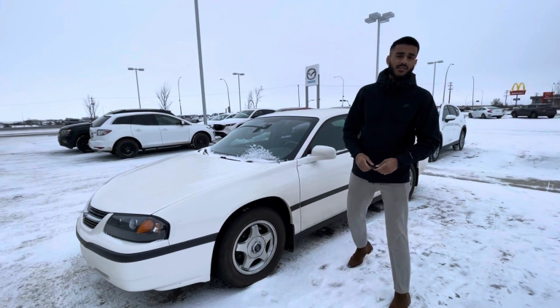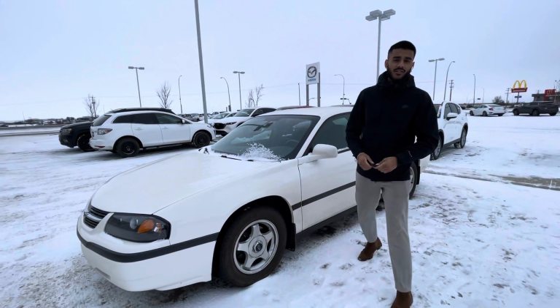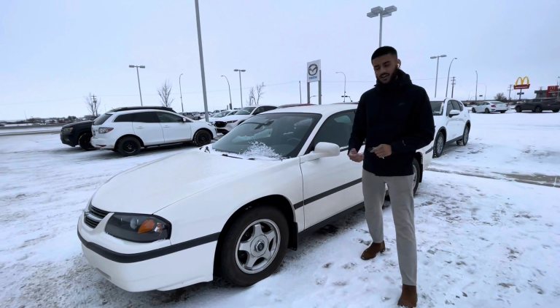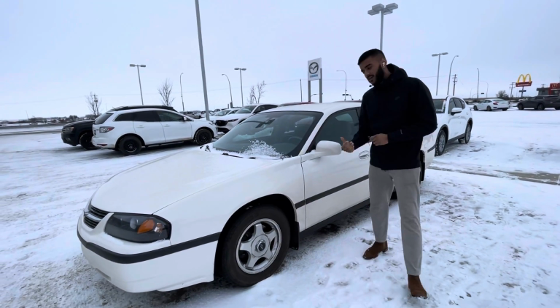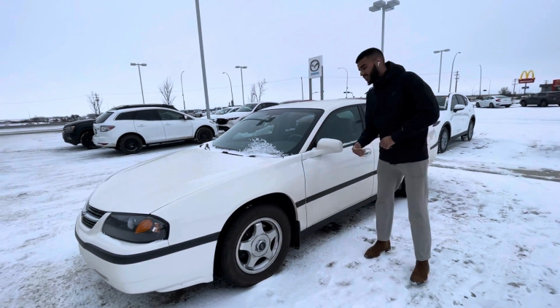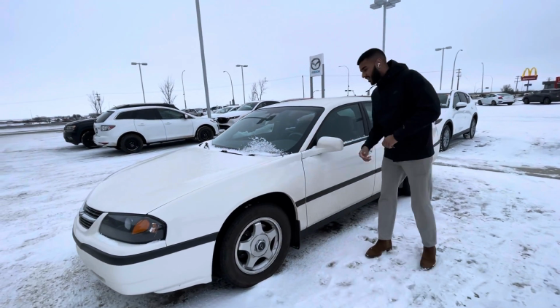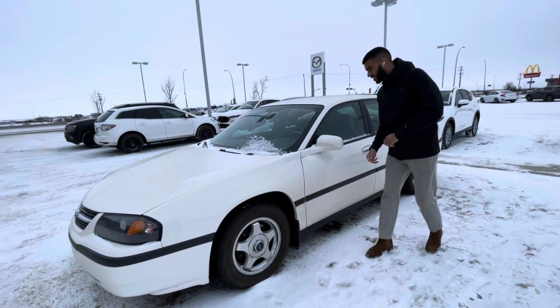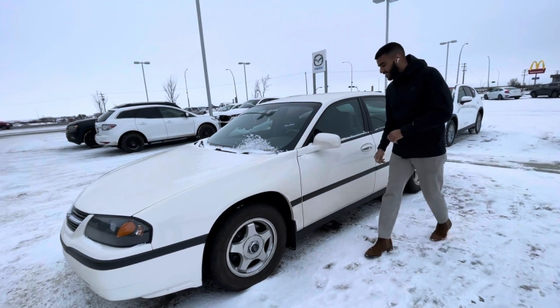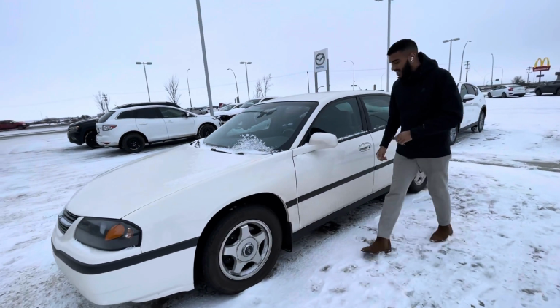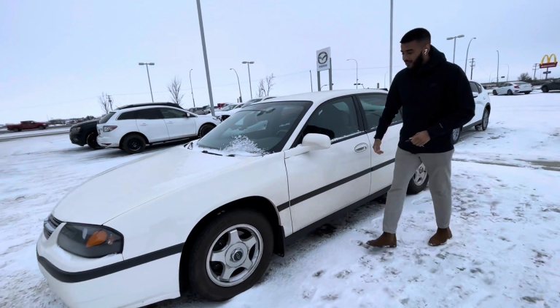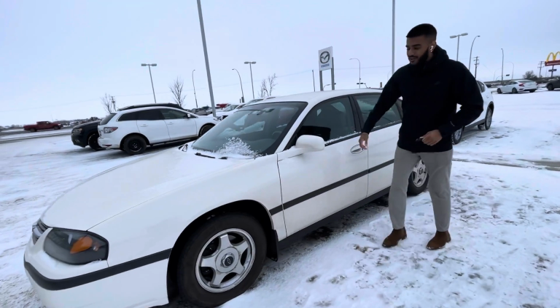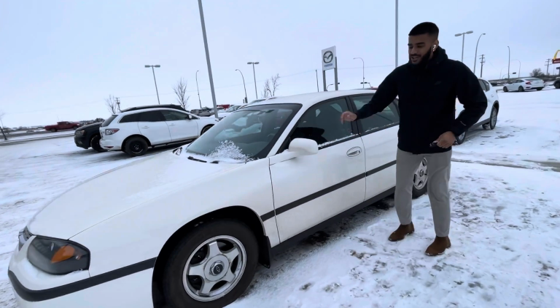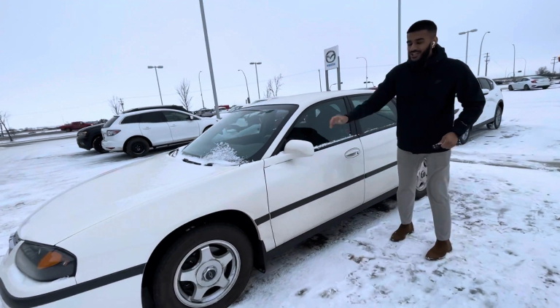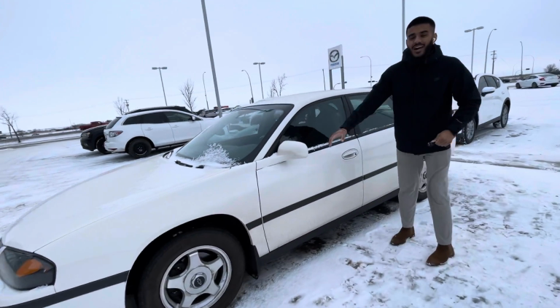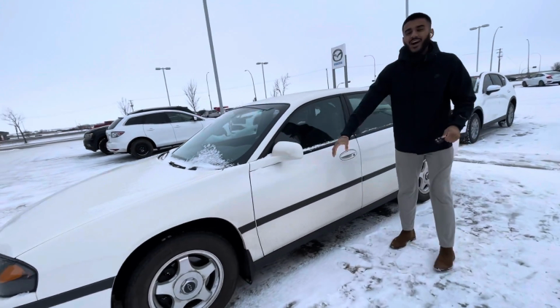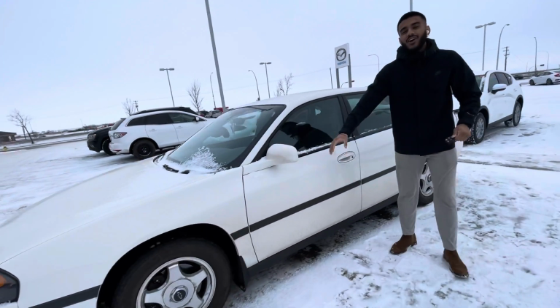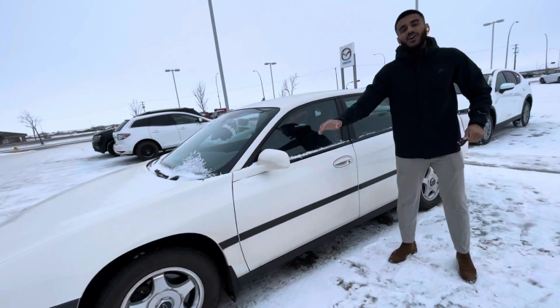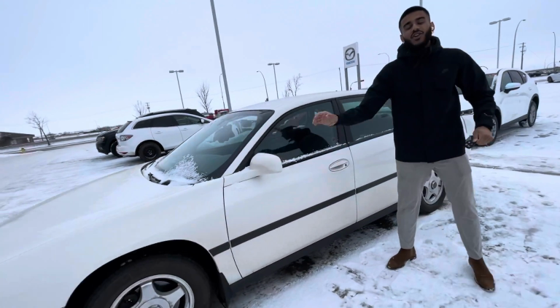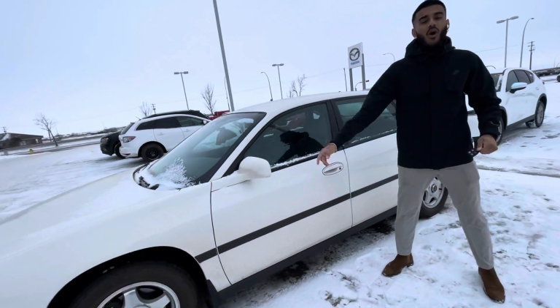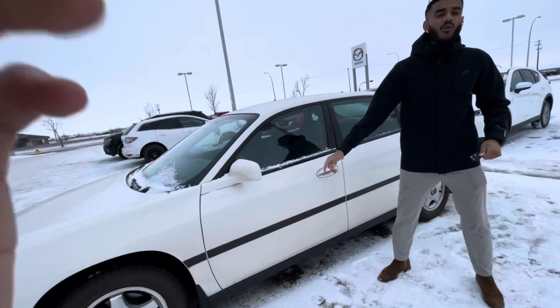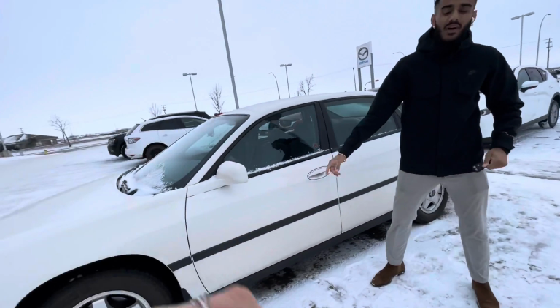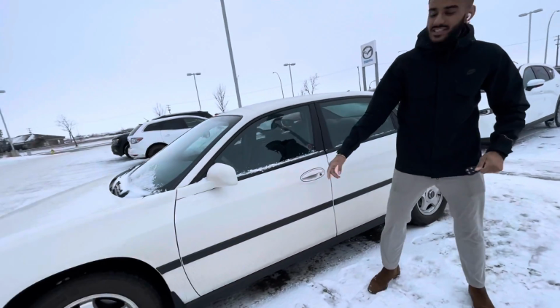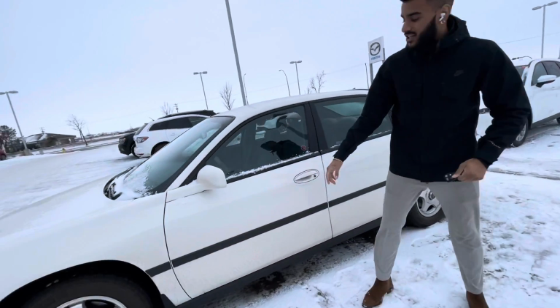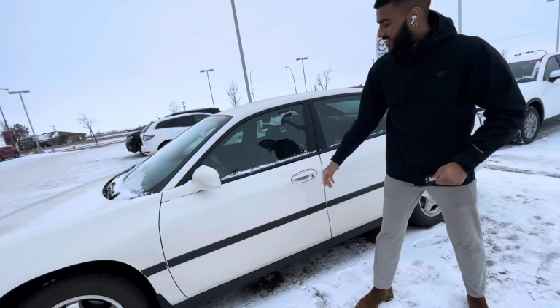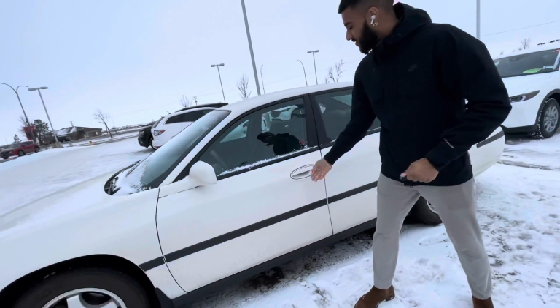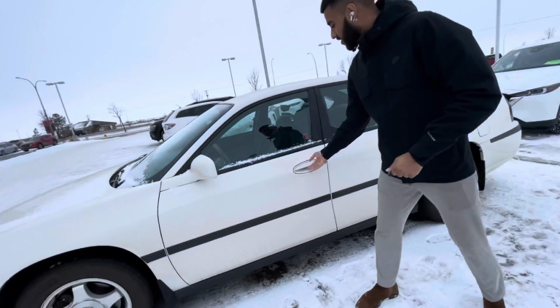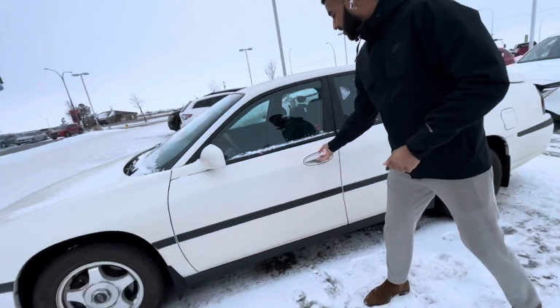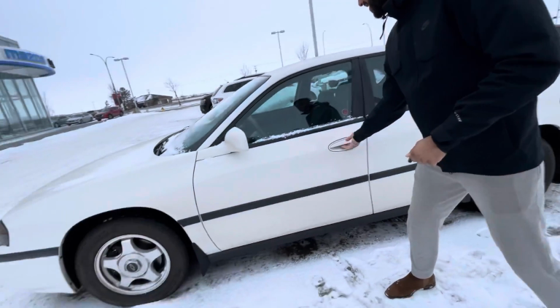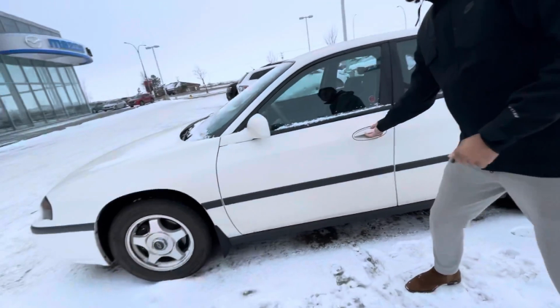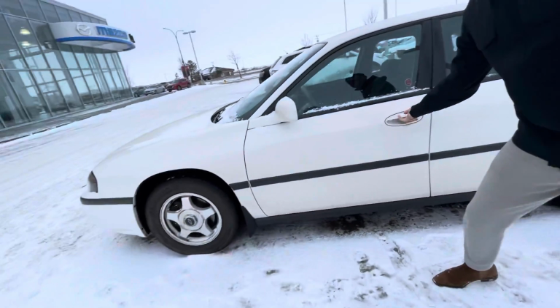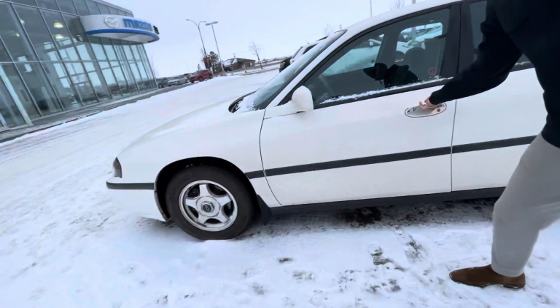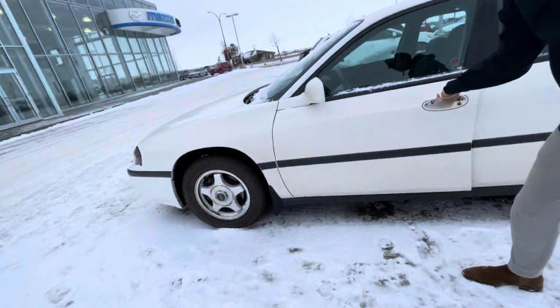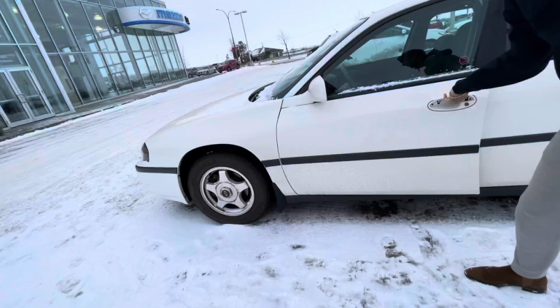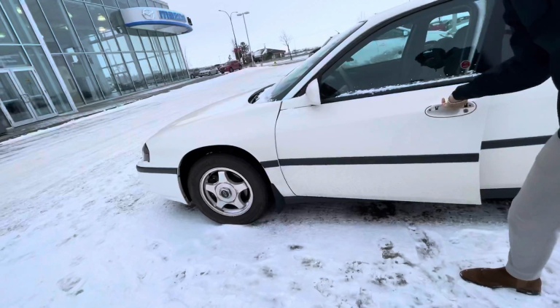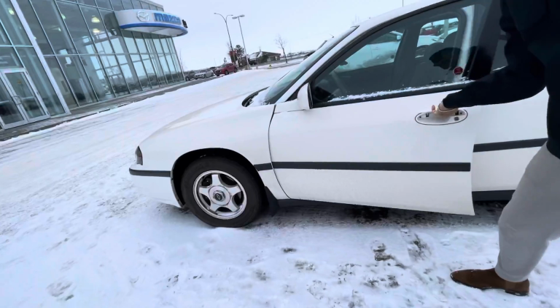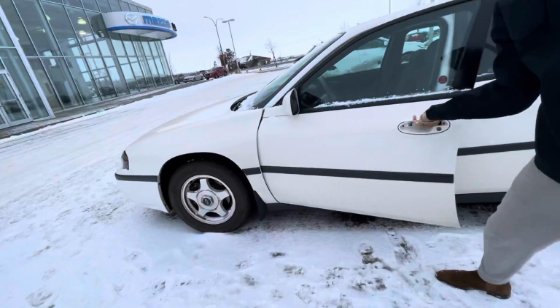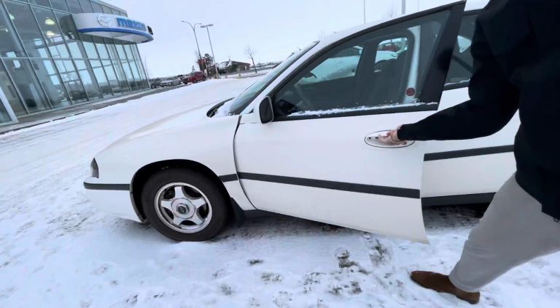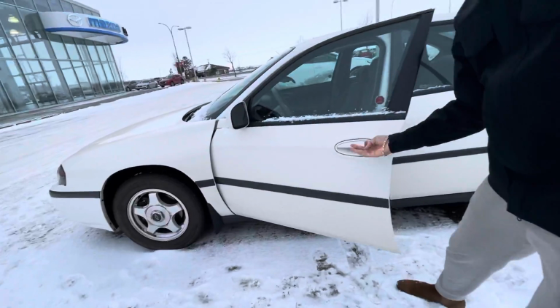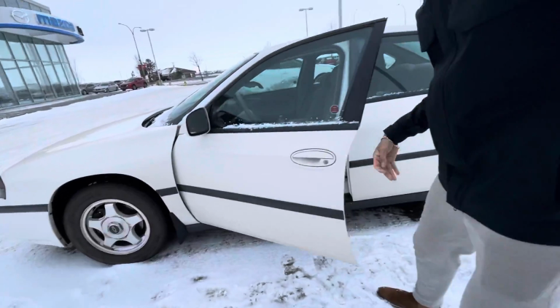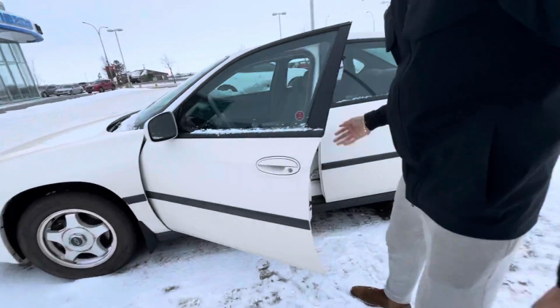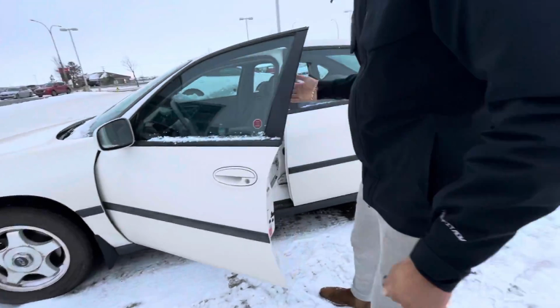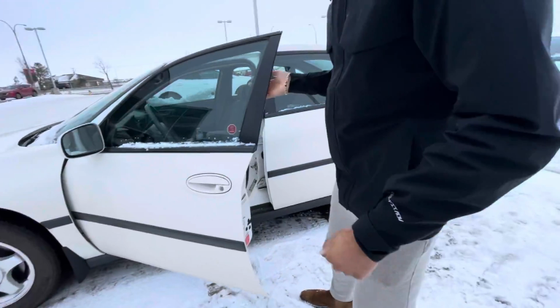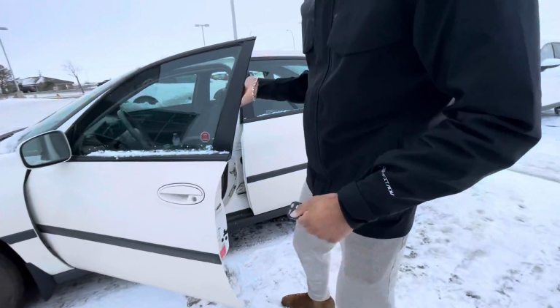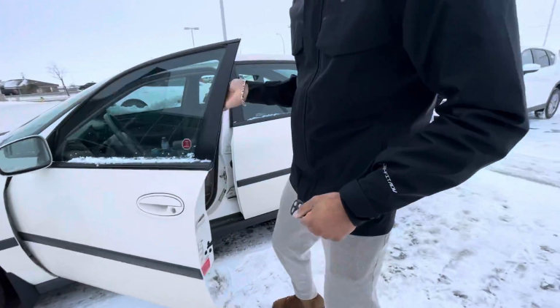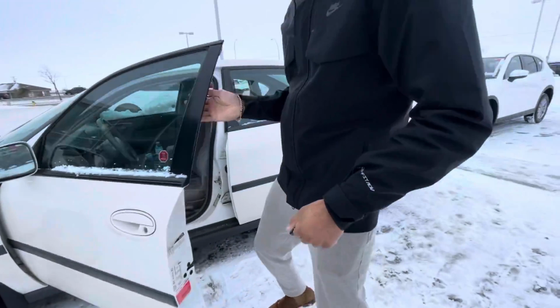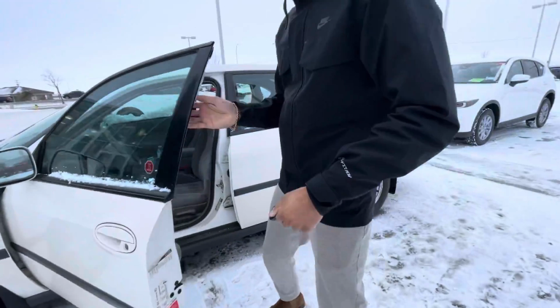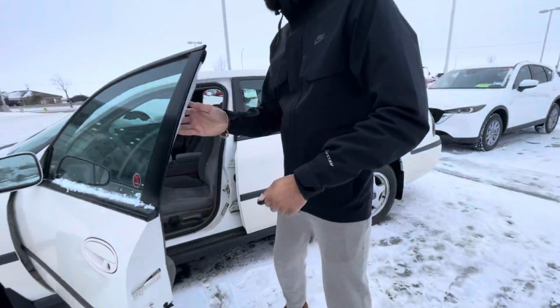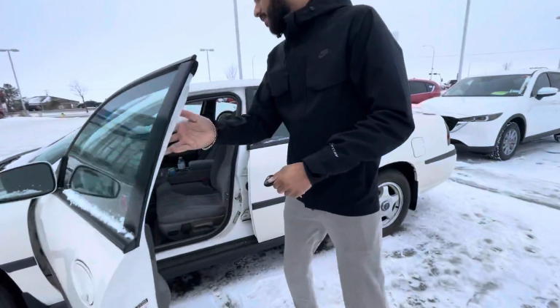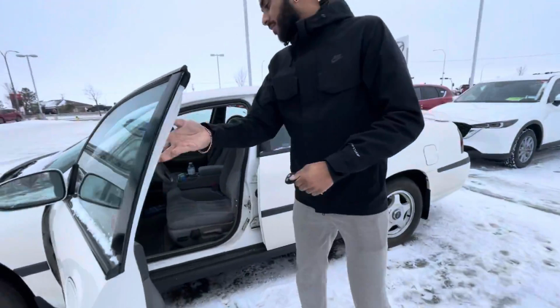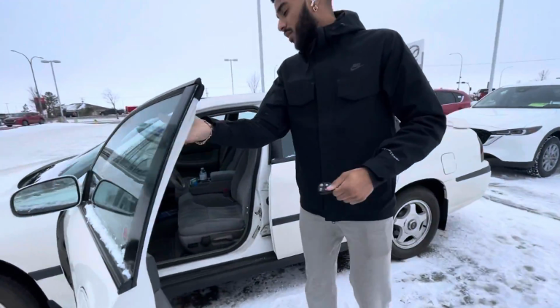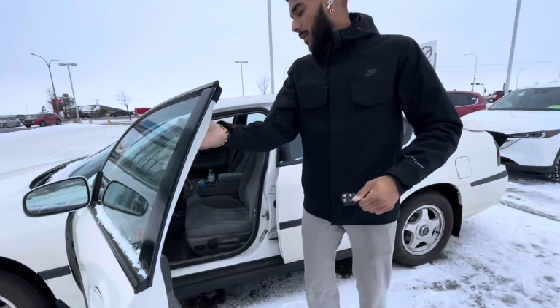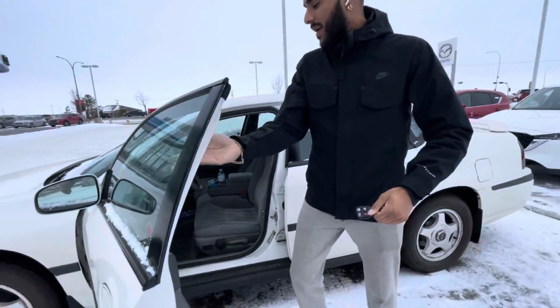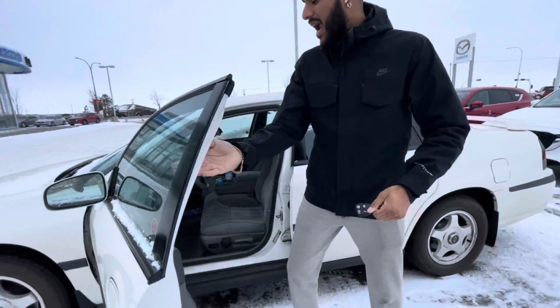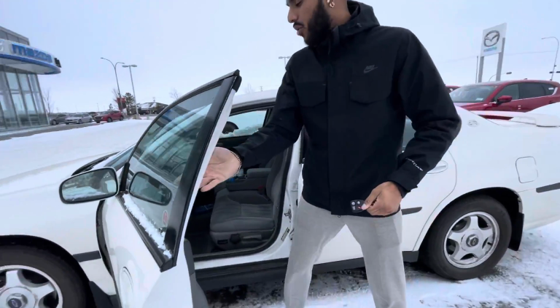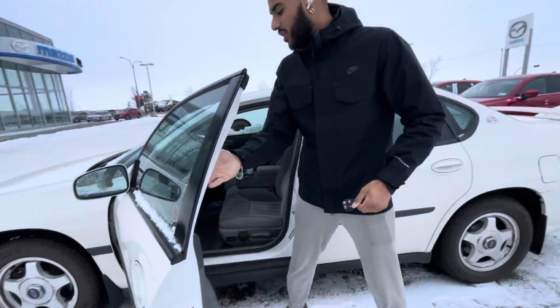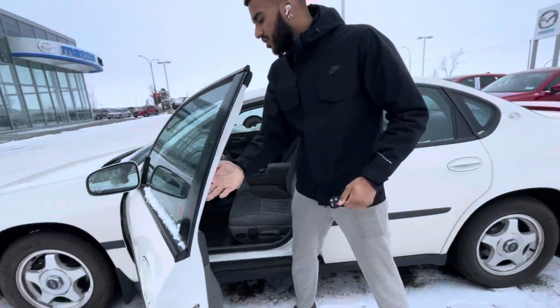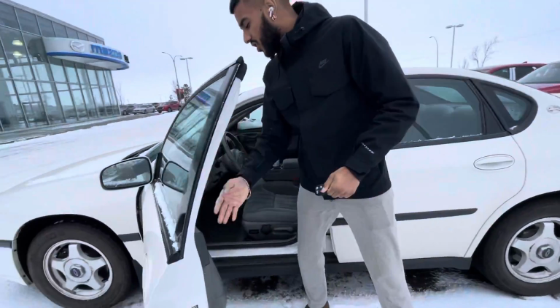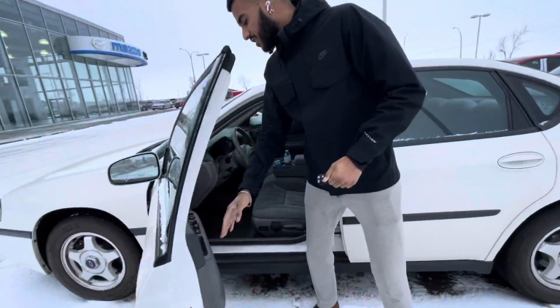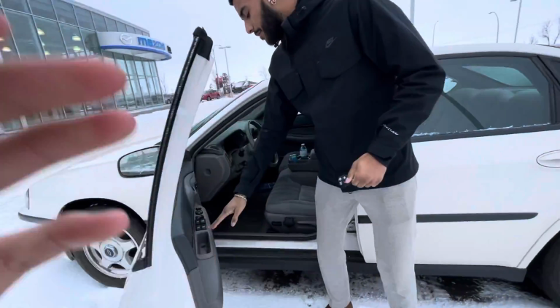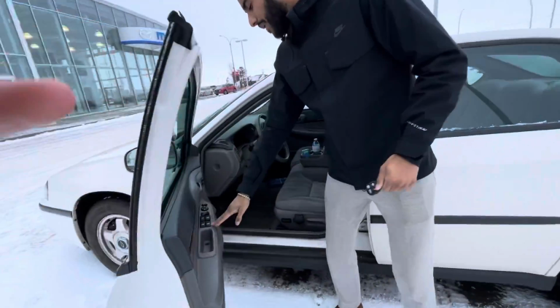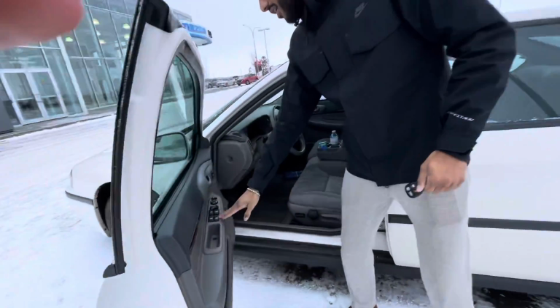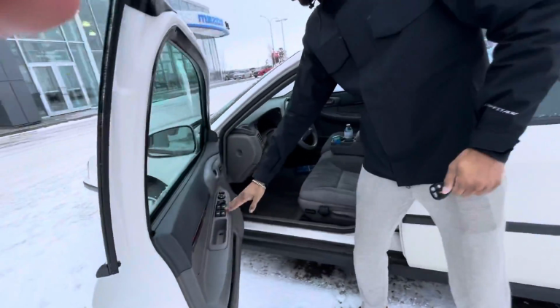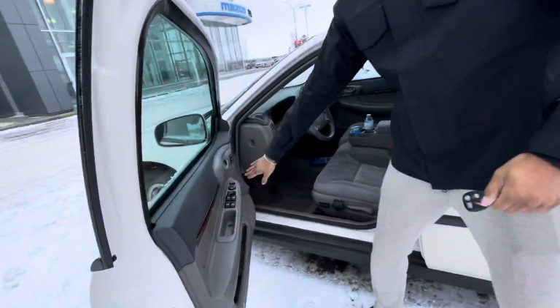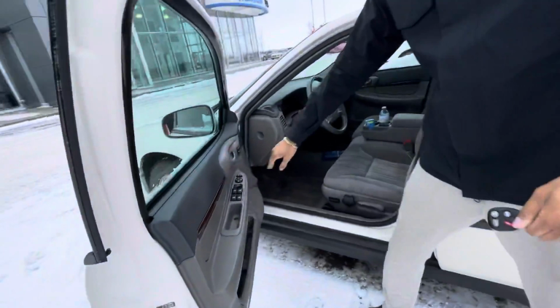Come check this out. You got no rust on this vehicle. Minty fresh power windows, locks, and power adjustment.